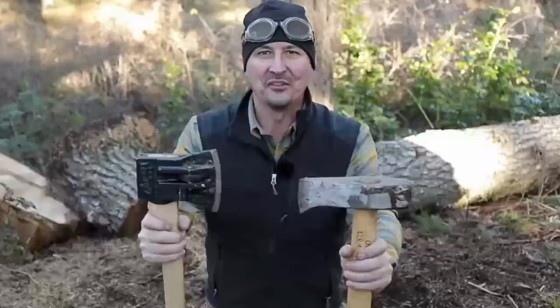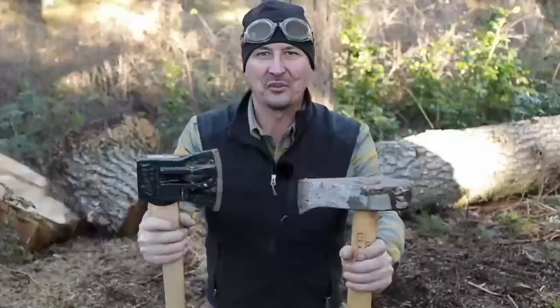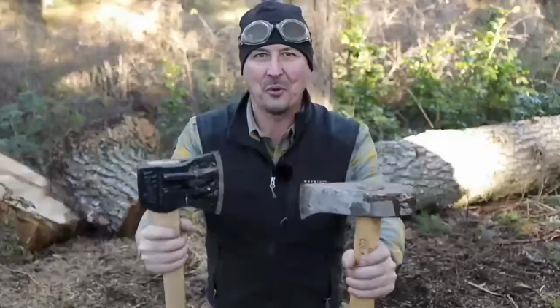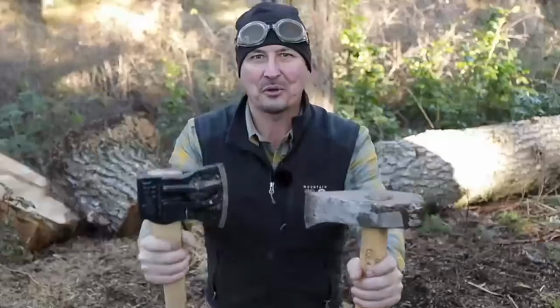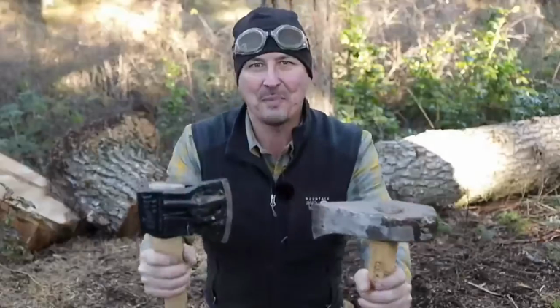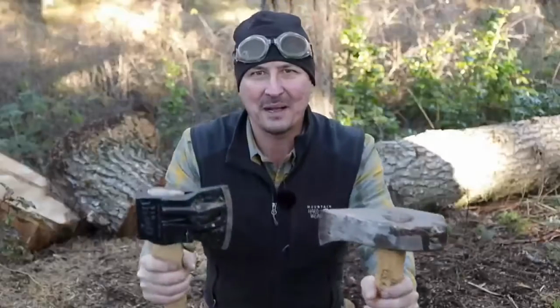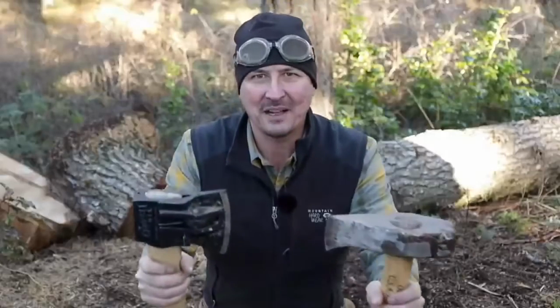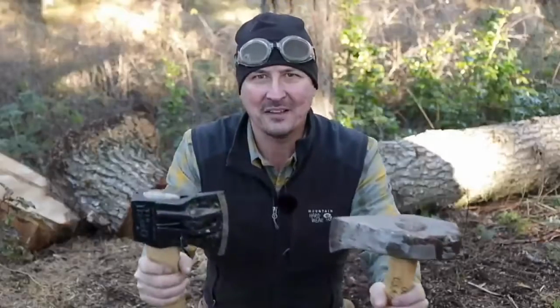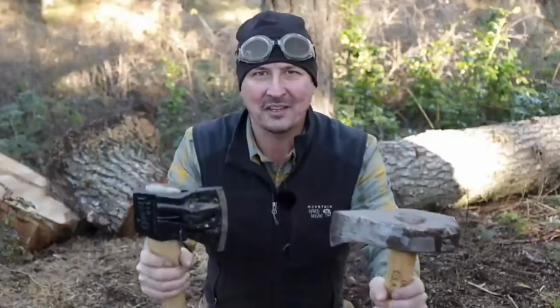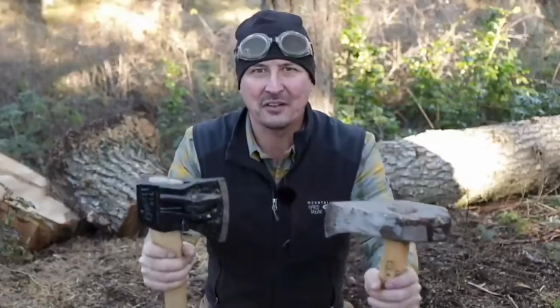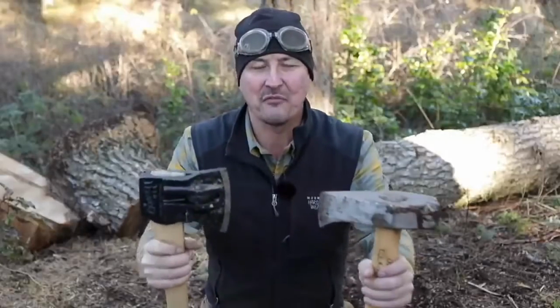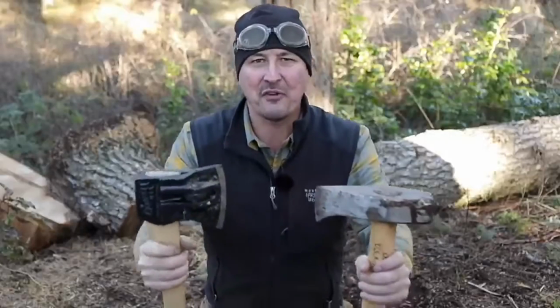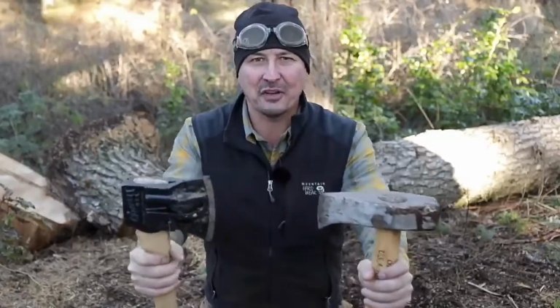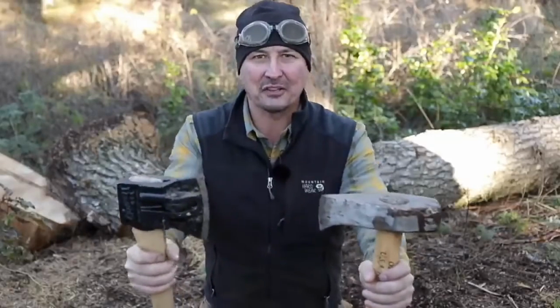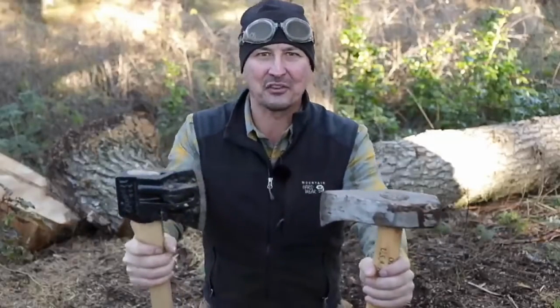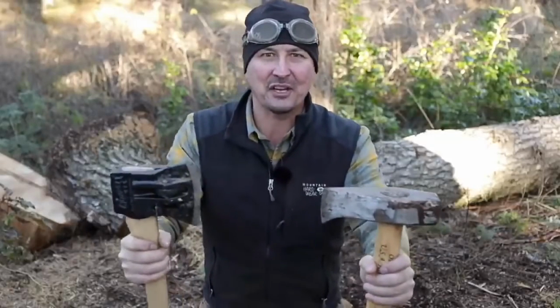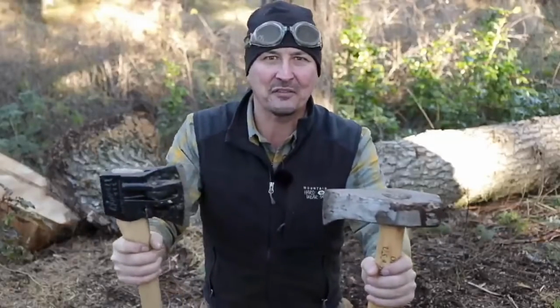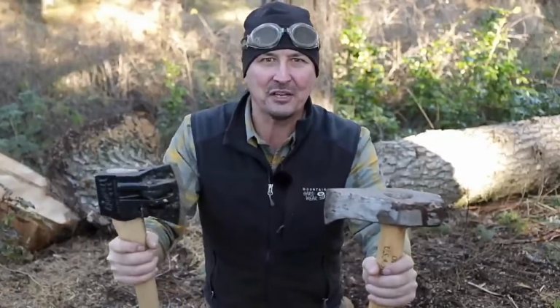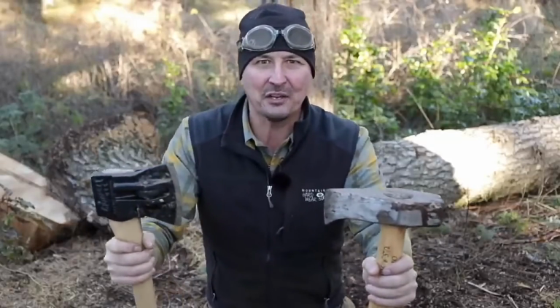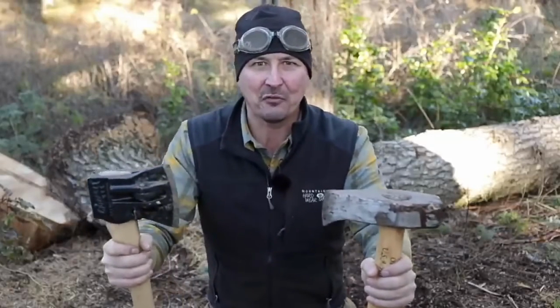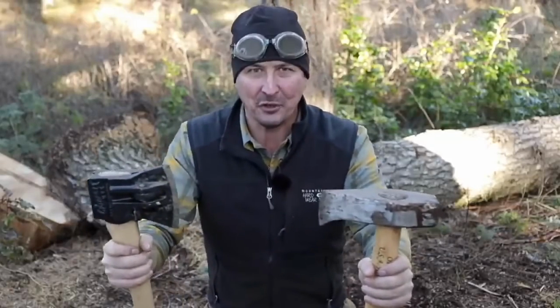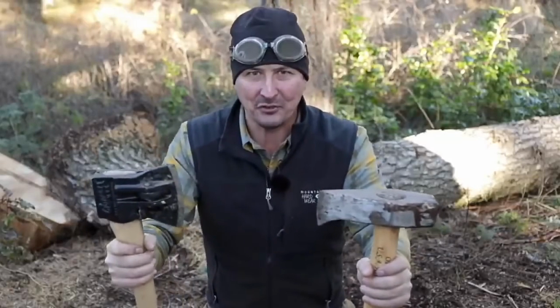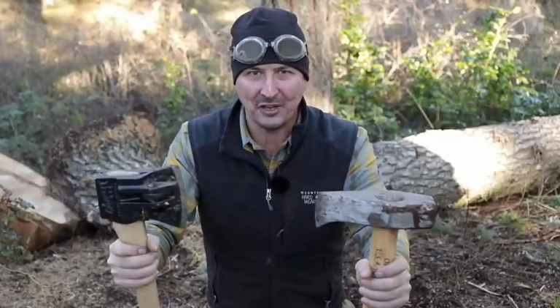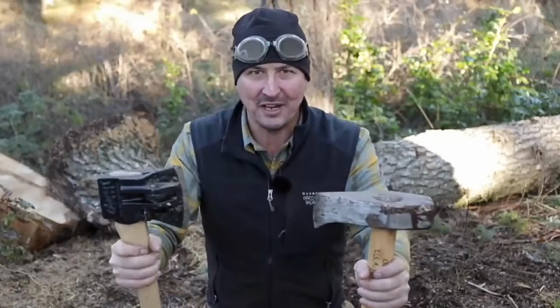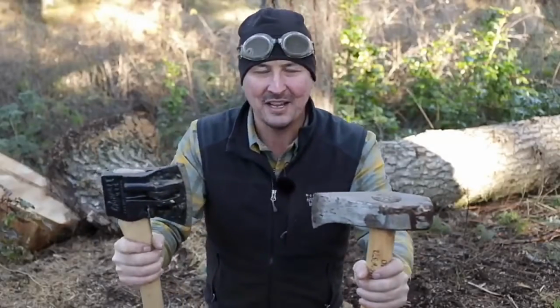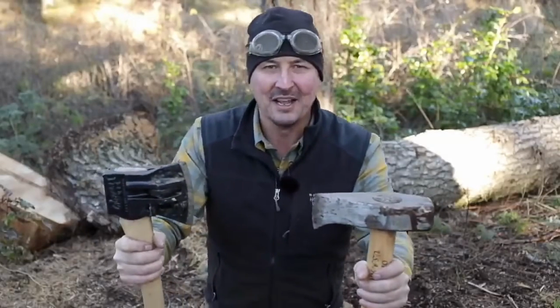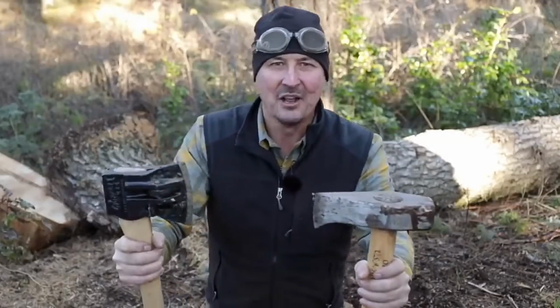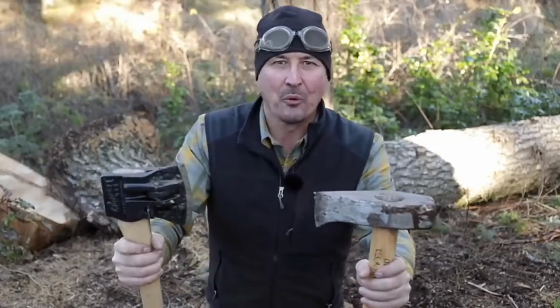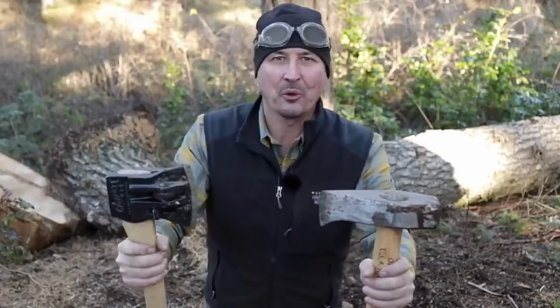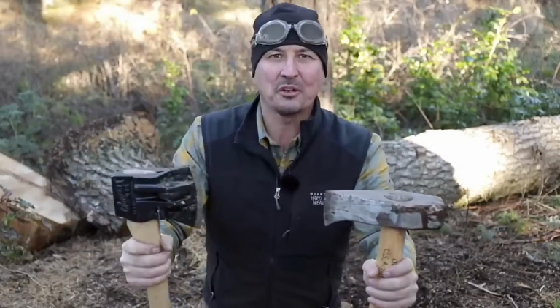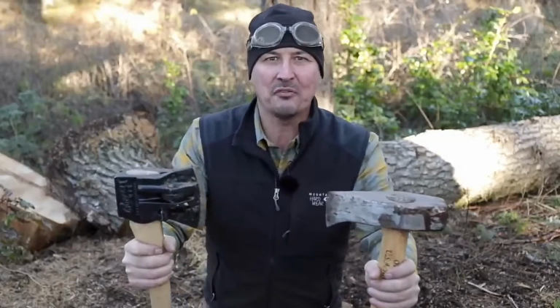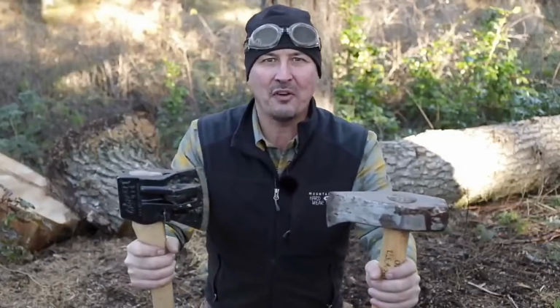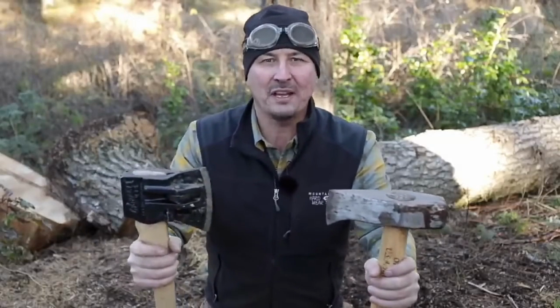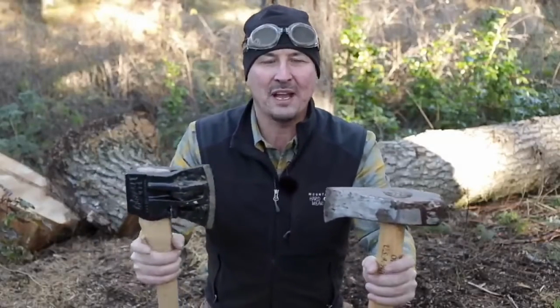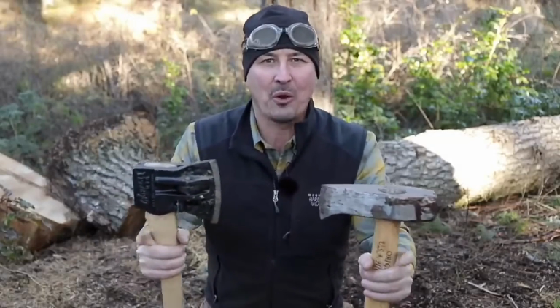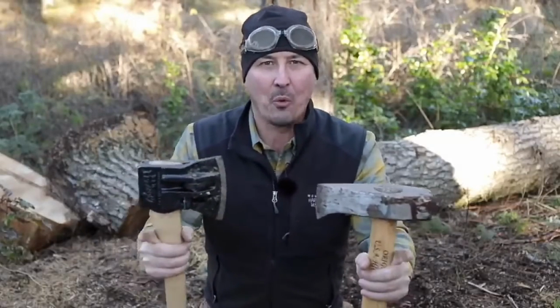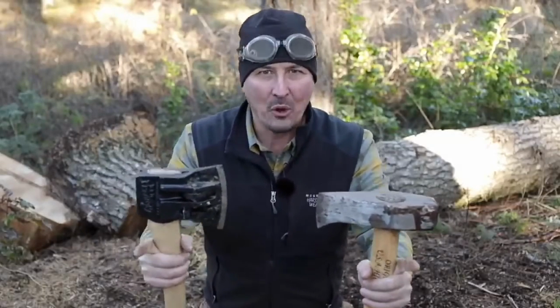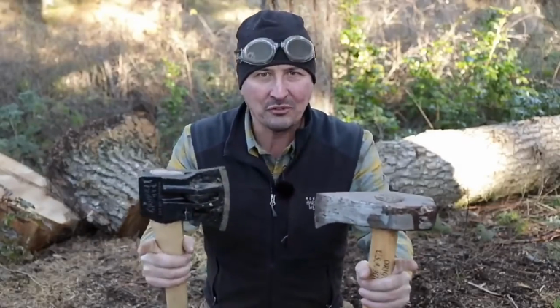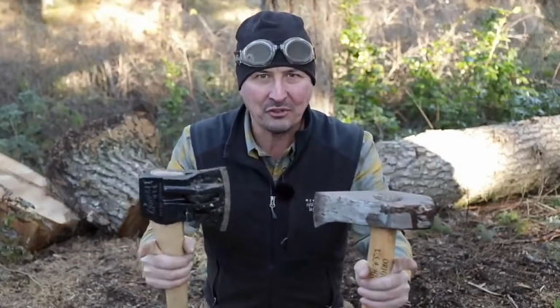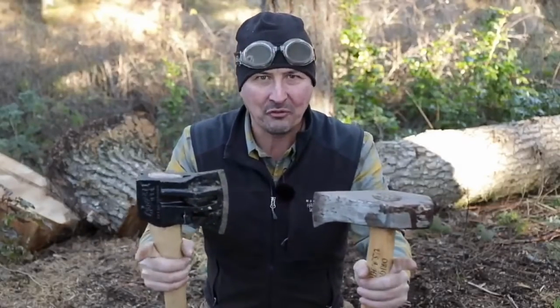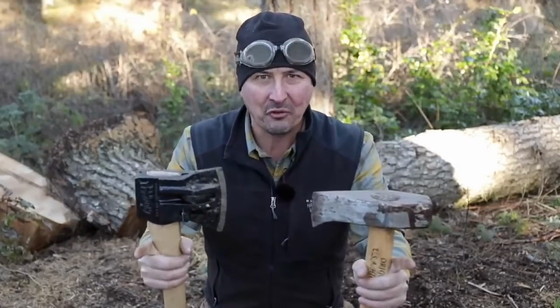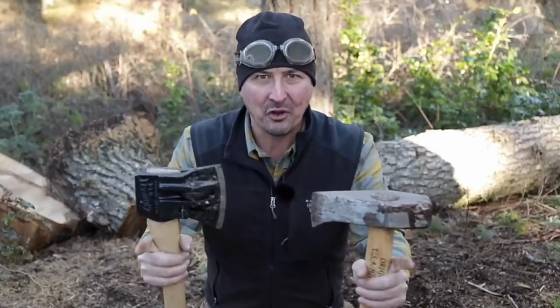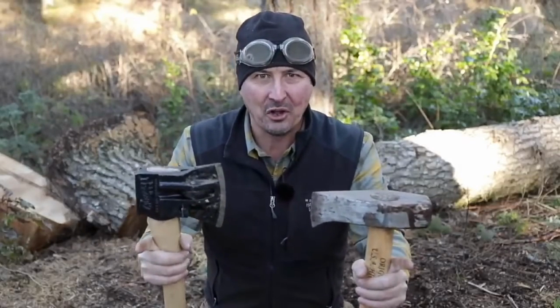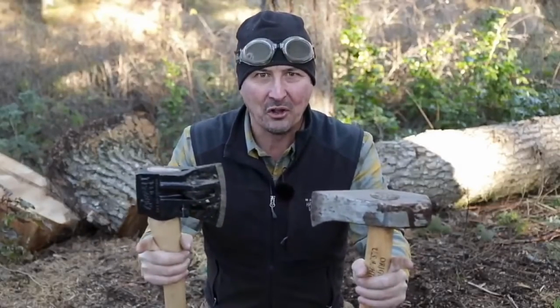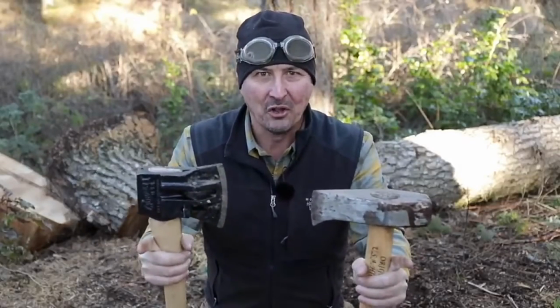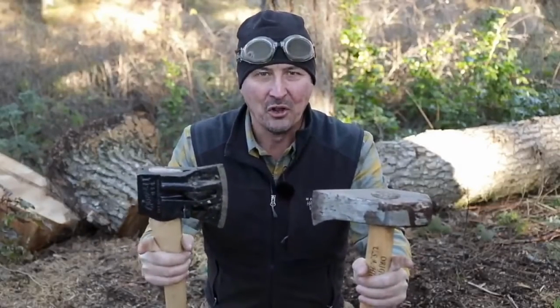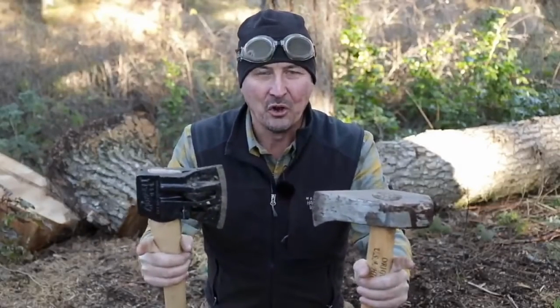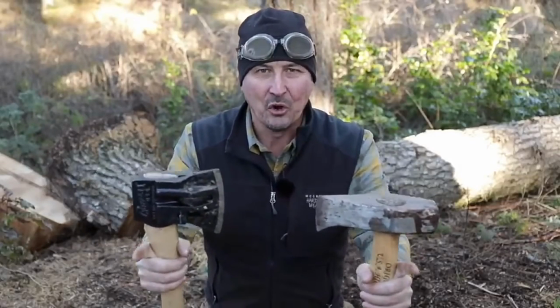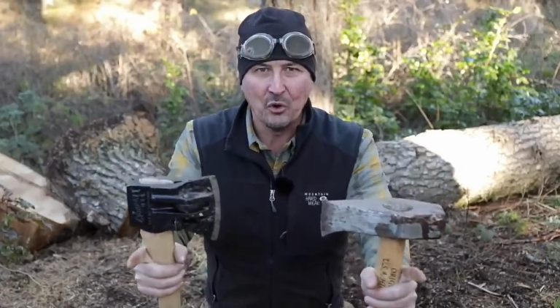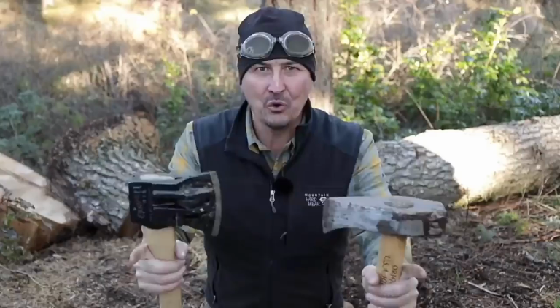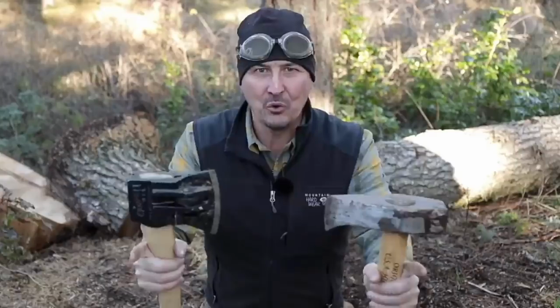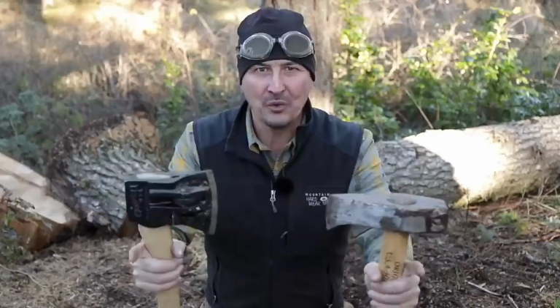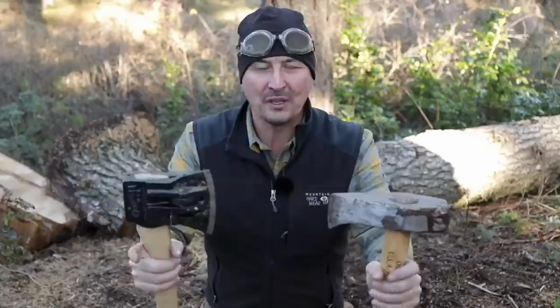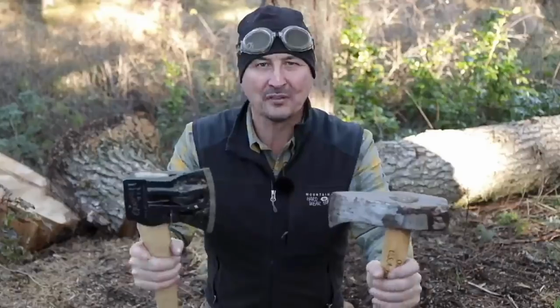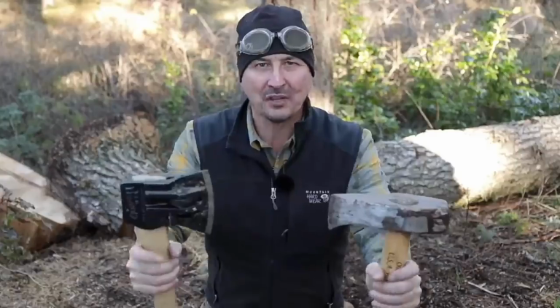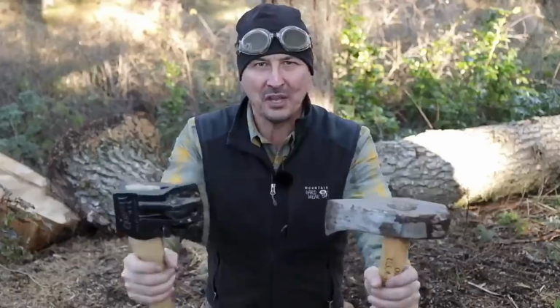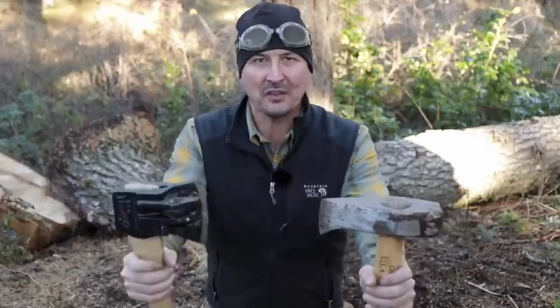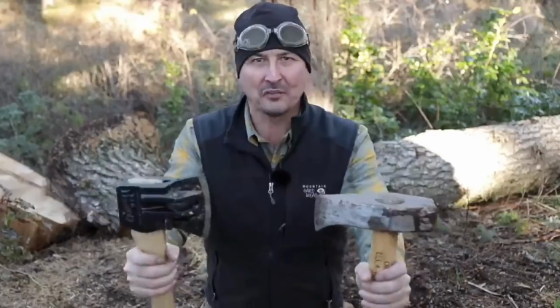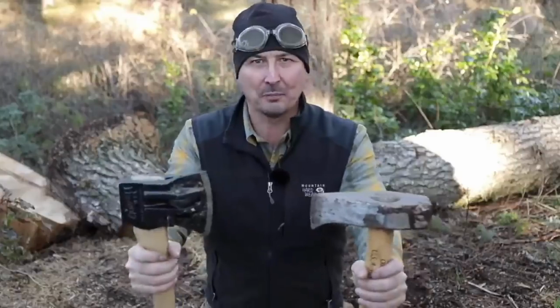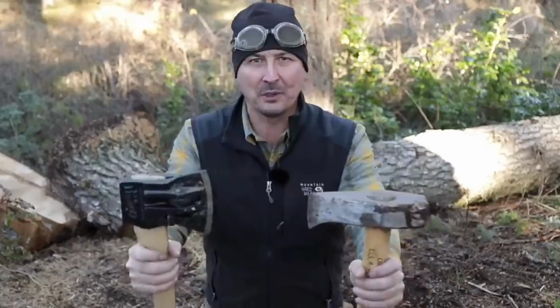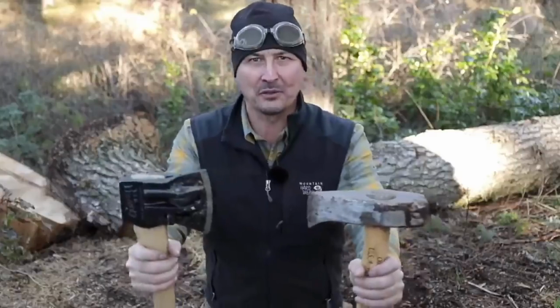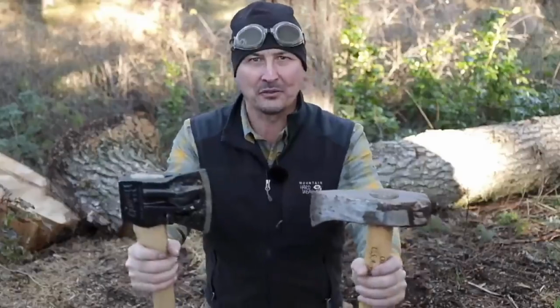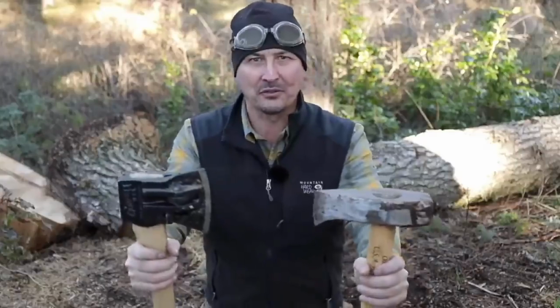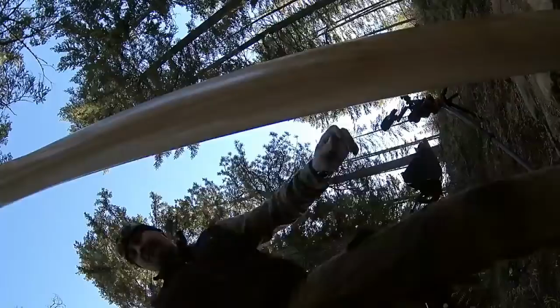Welcome back guys. I've got a very exciting video for you today. We're going to find out once and for all who is the king of splitters.